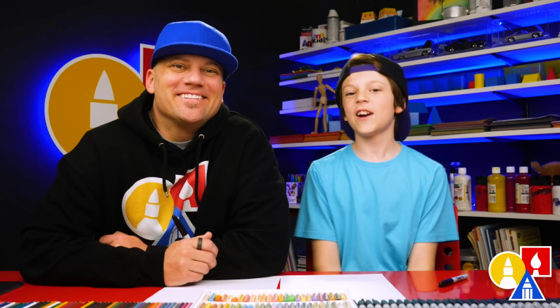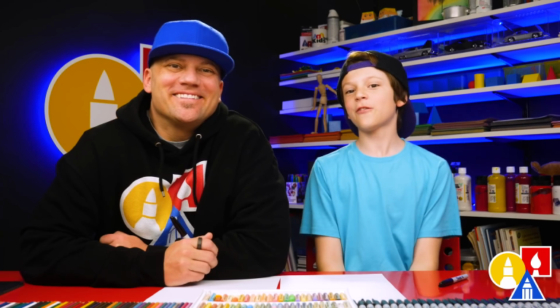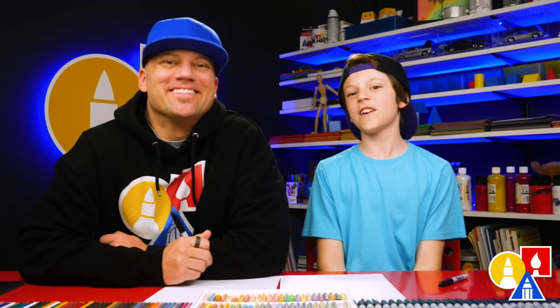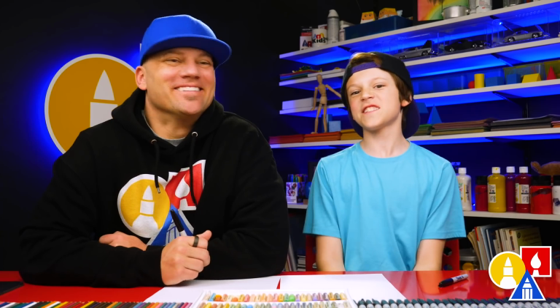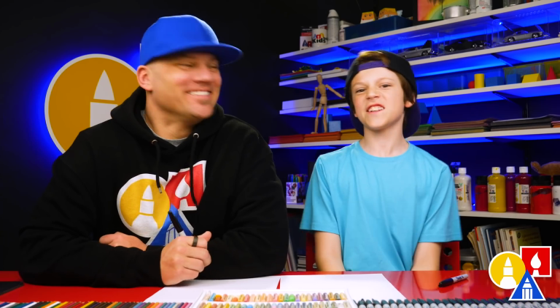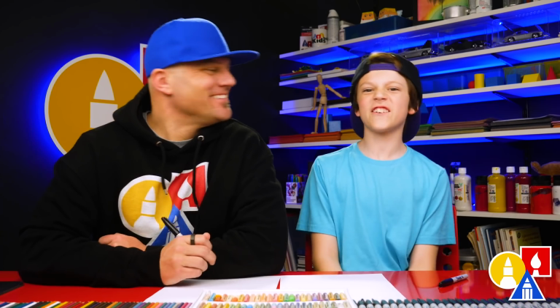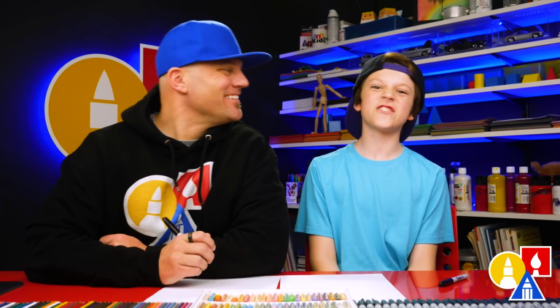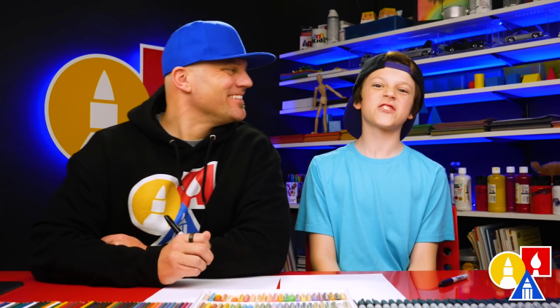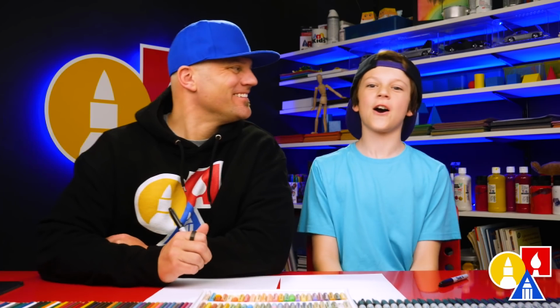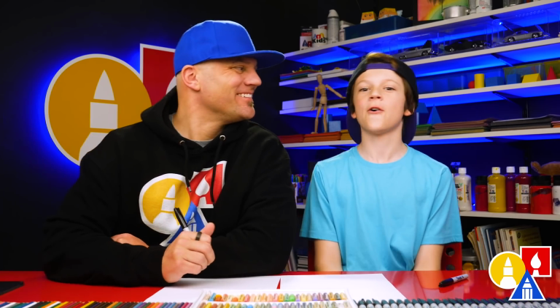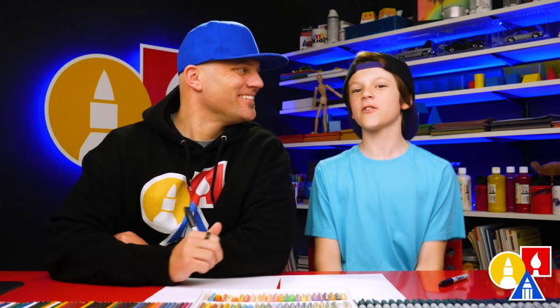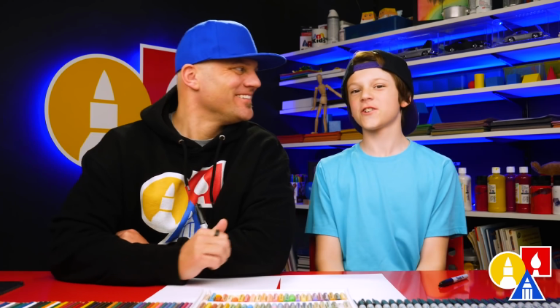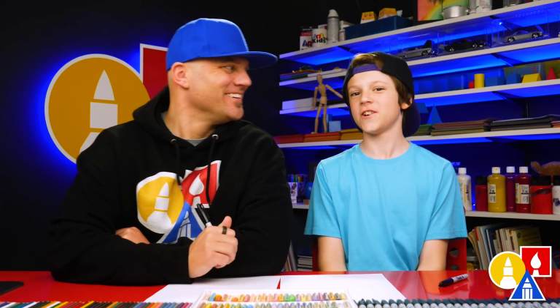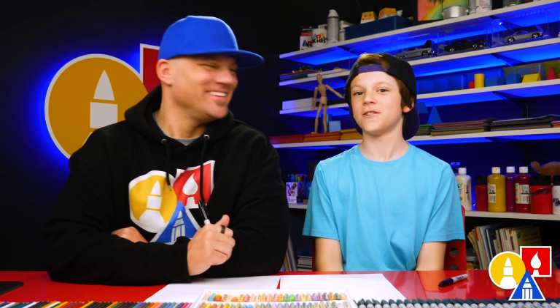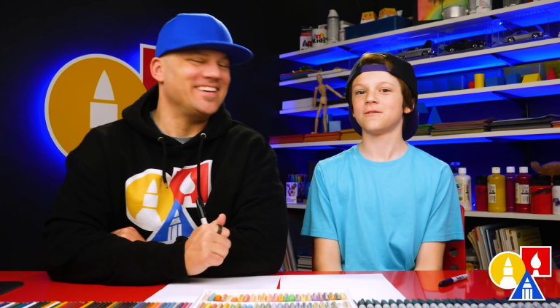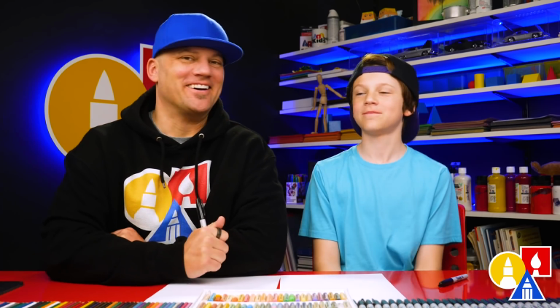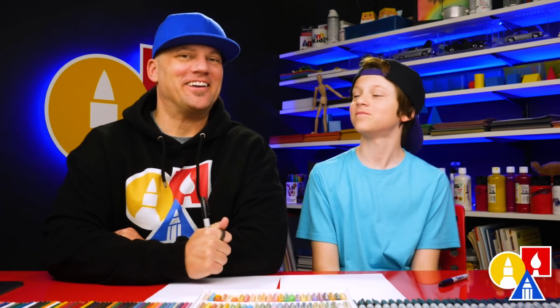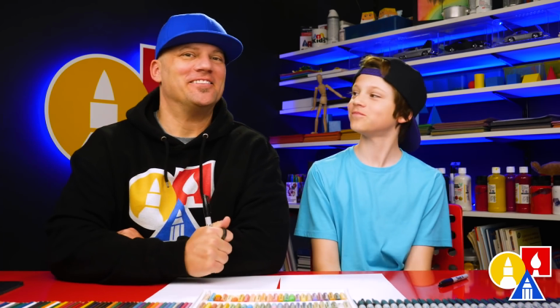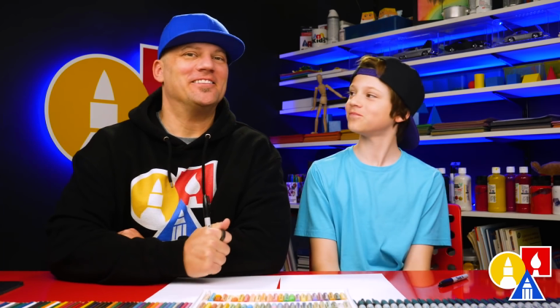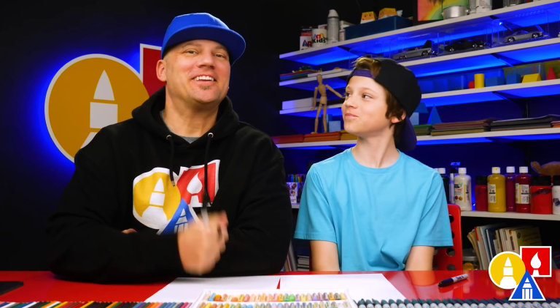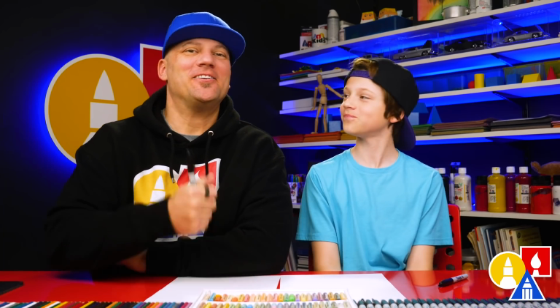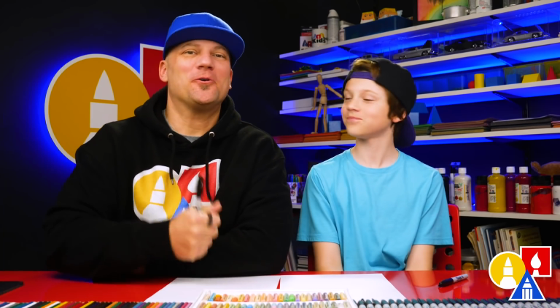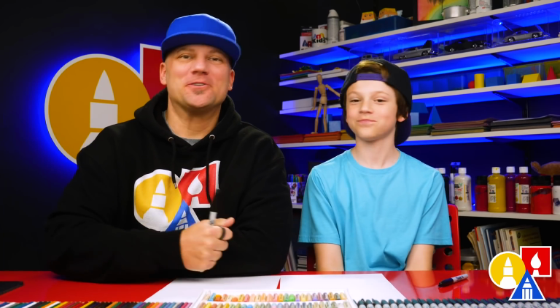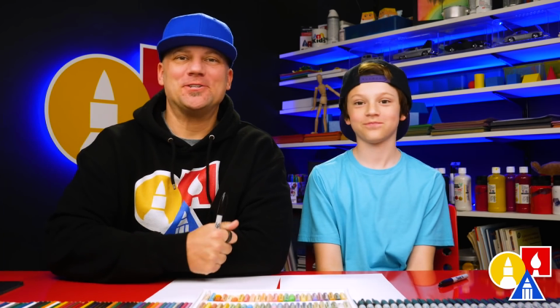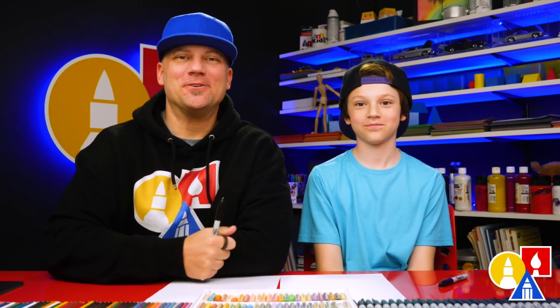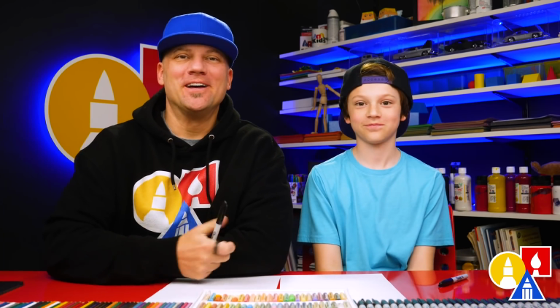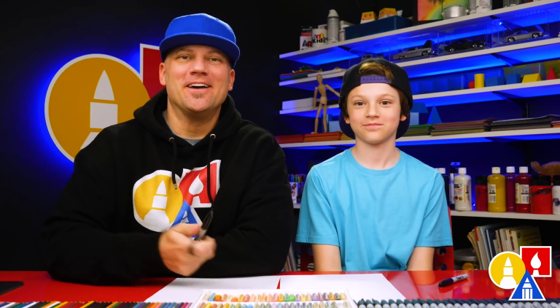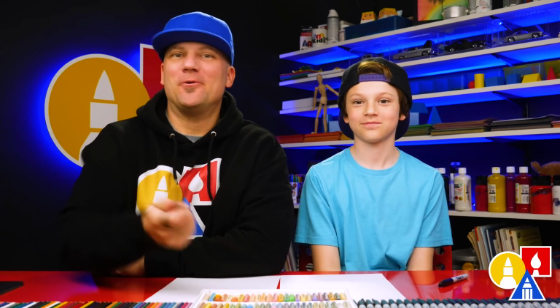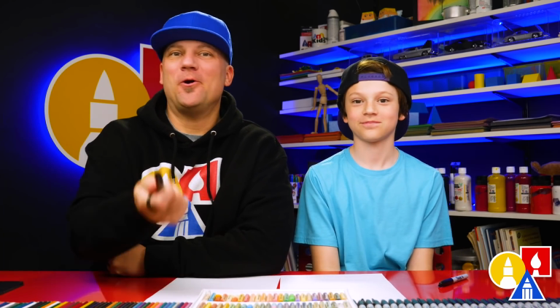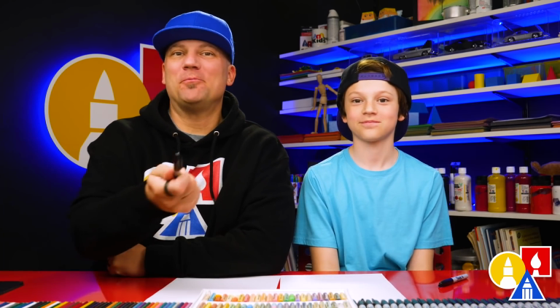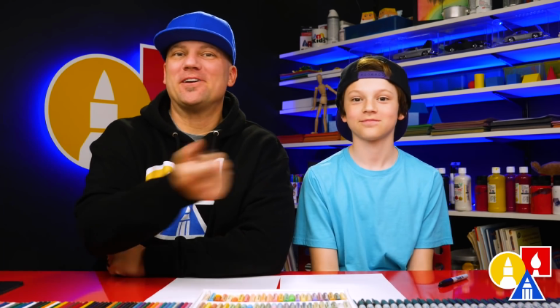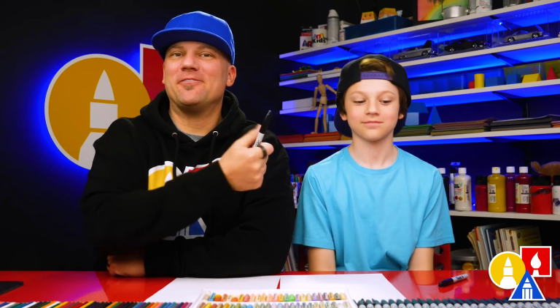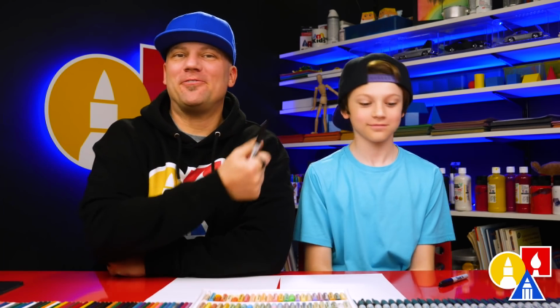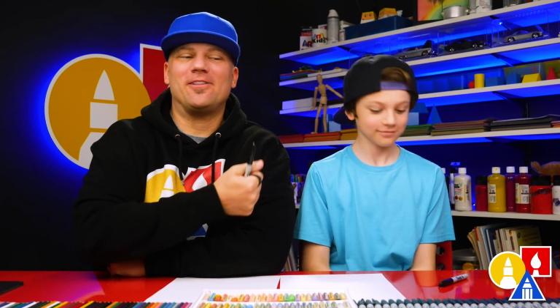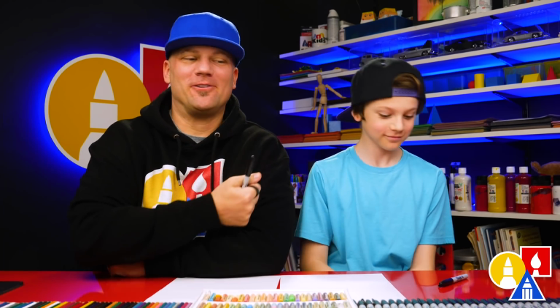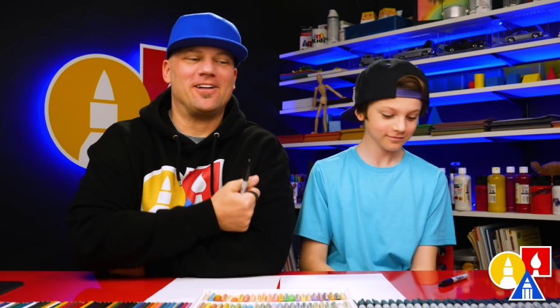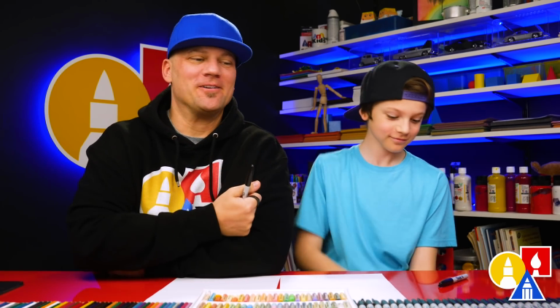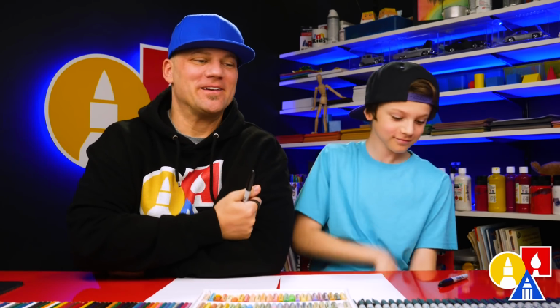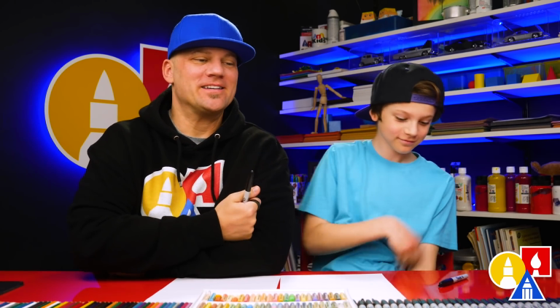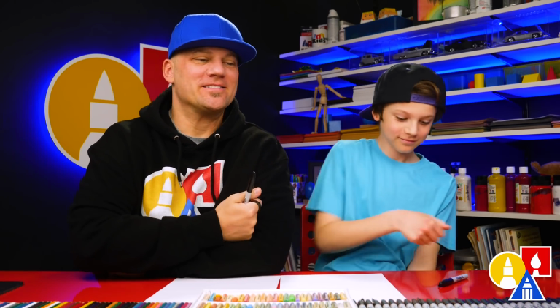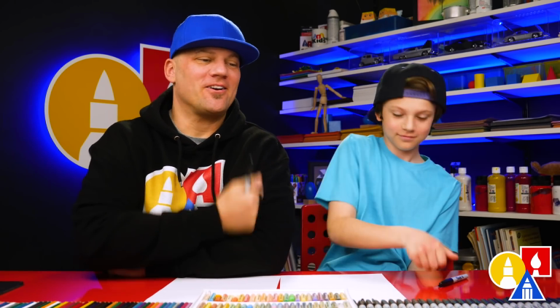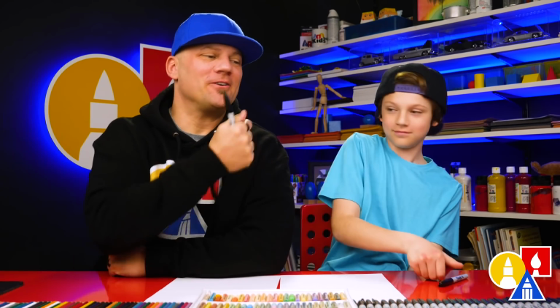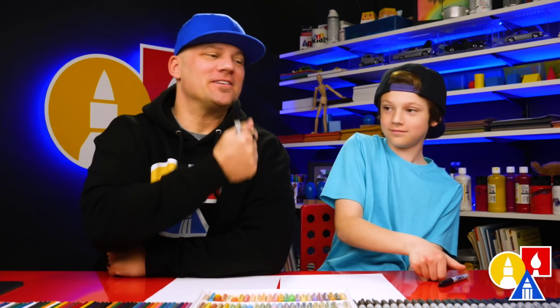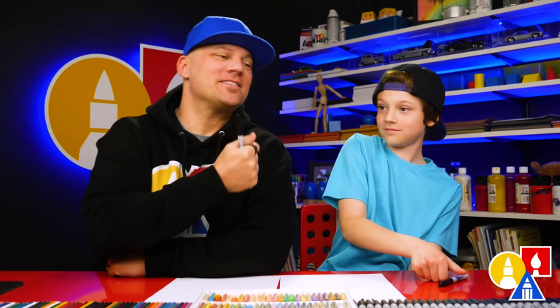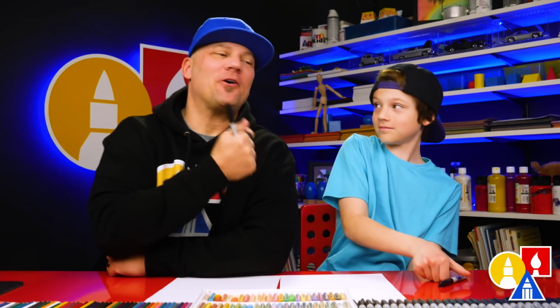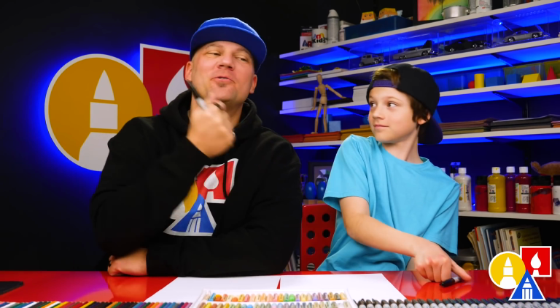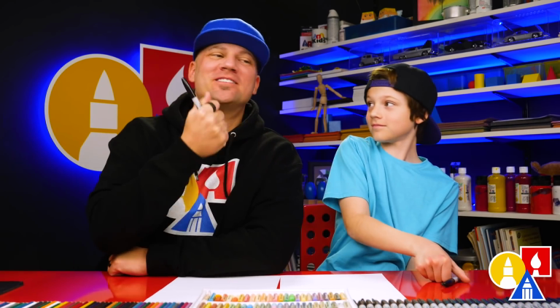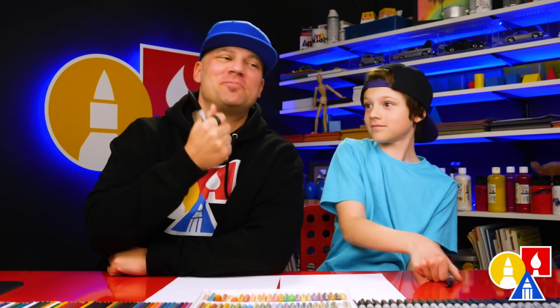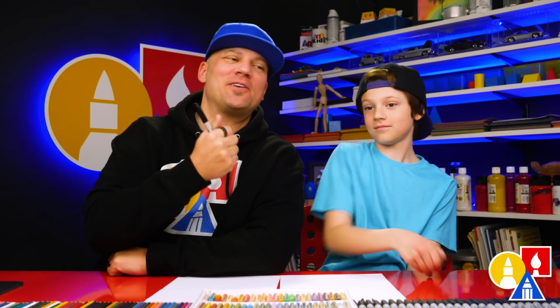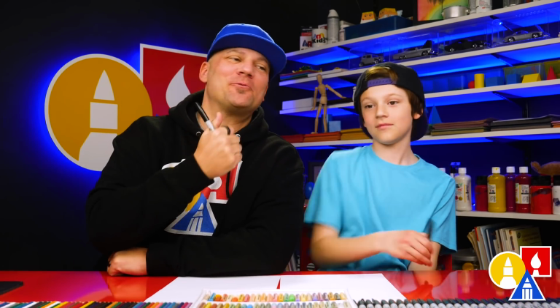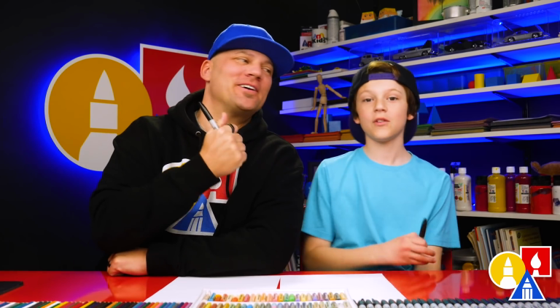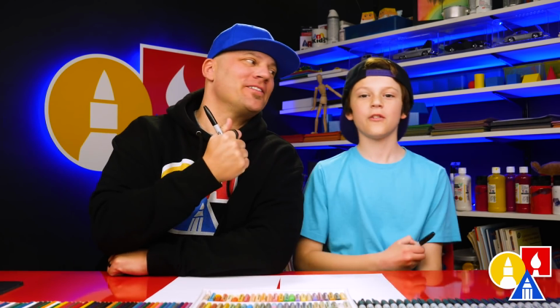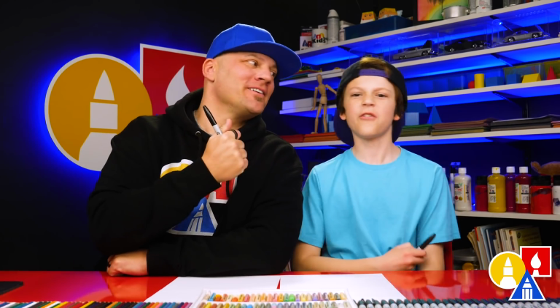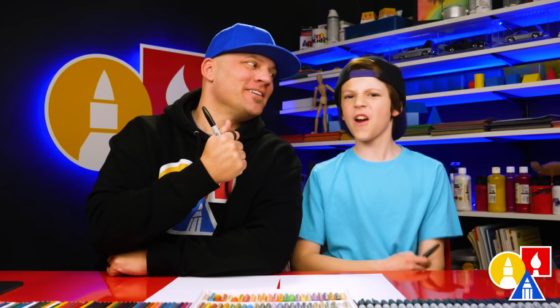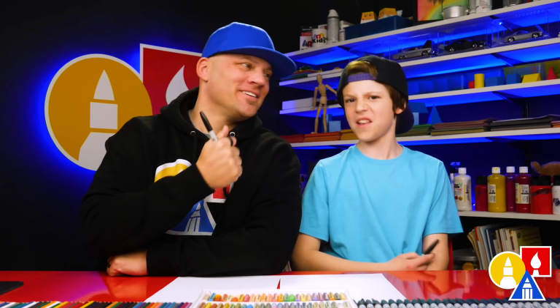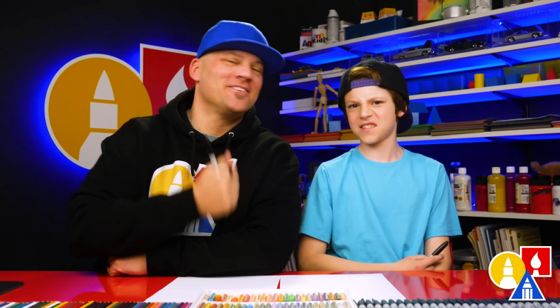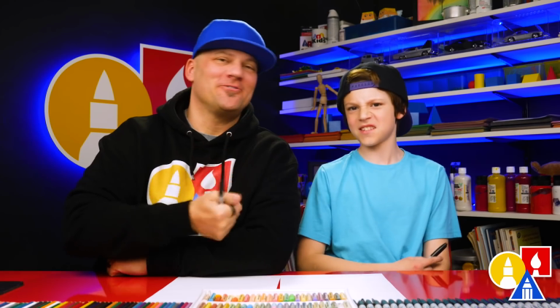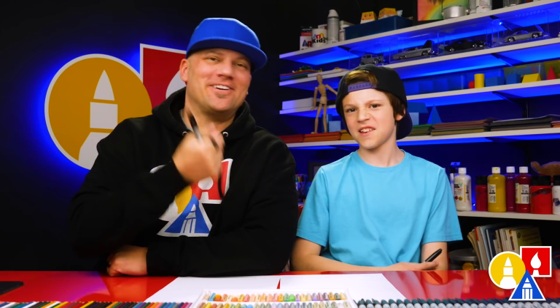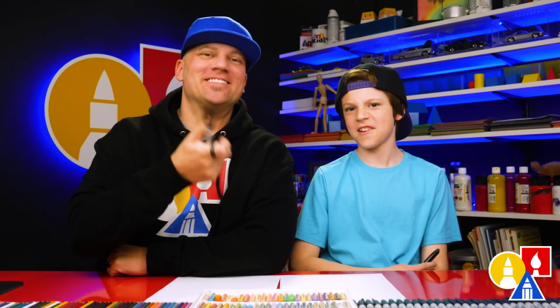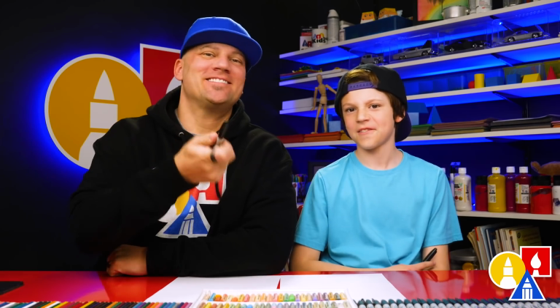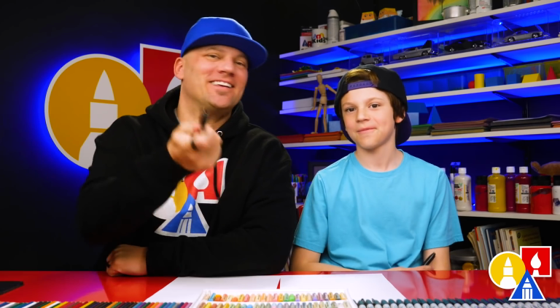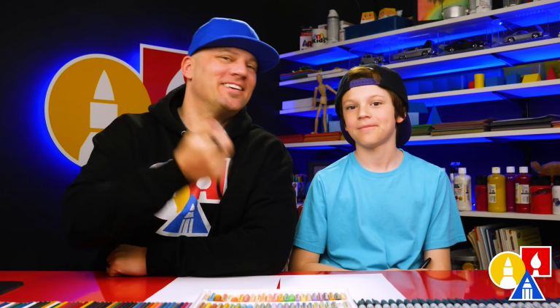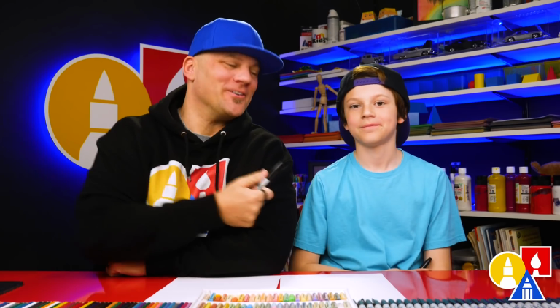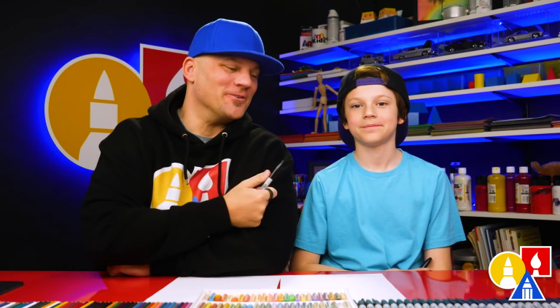Hey friends, here we are going to draw a horseshoe — a lucky horseshoe. We hope you're going to follow along because art is always better with friends. Friends like you.